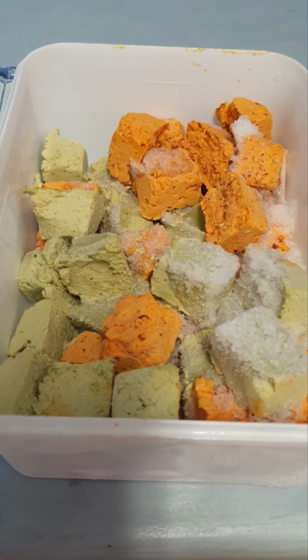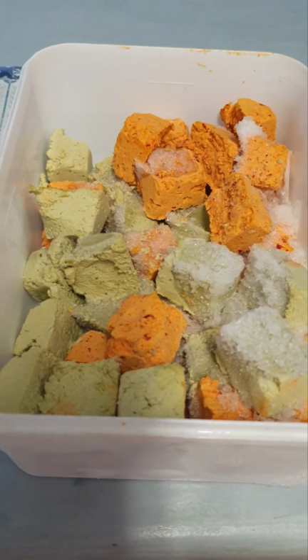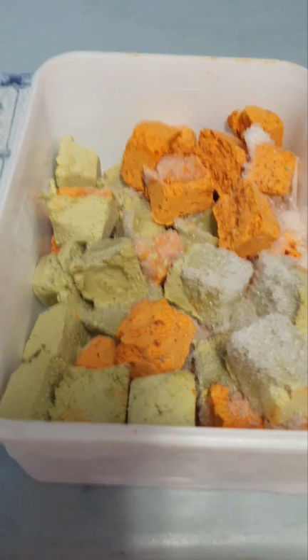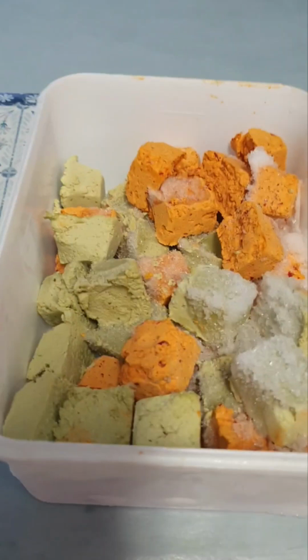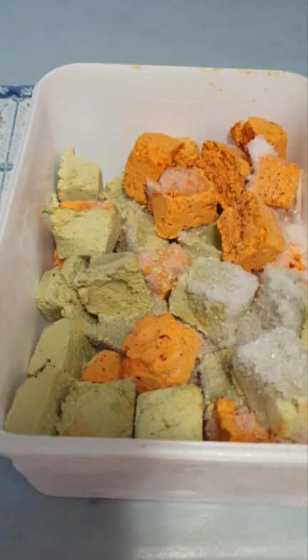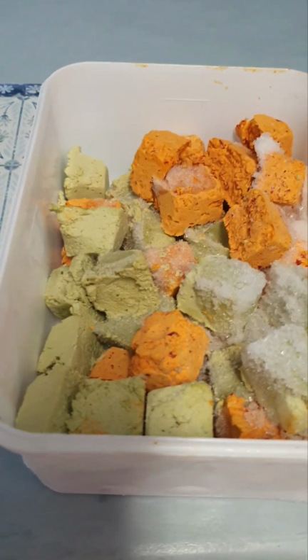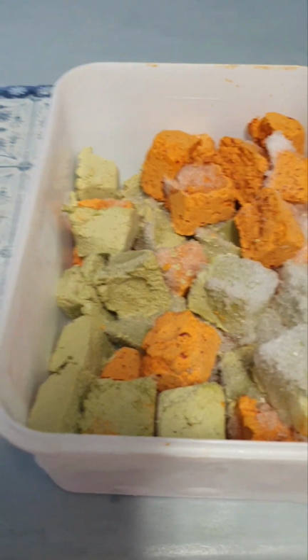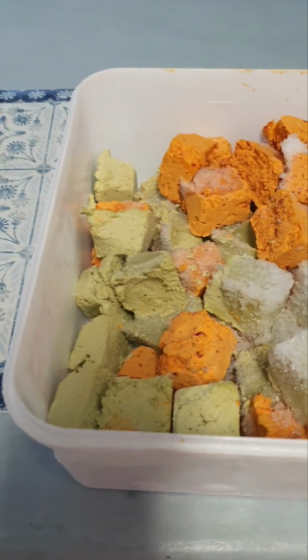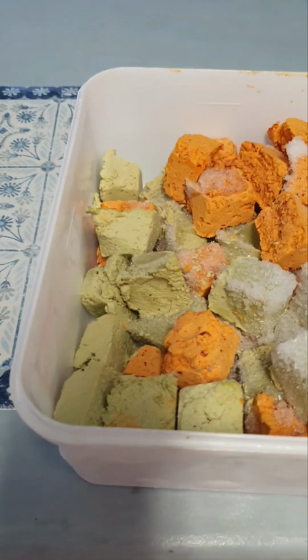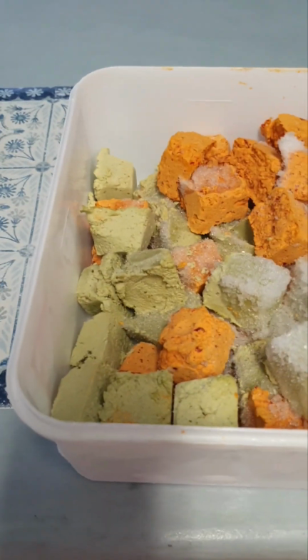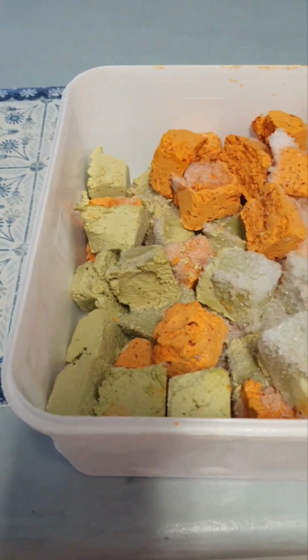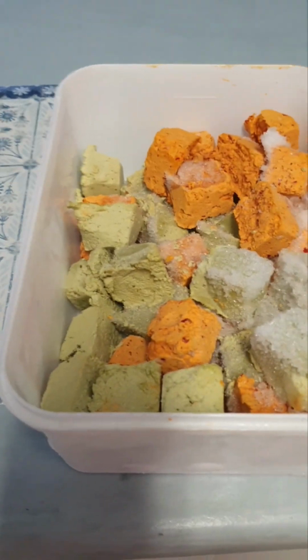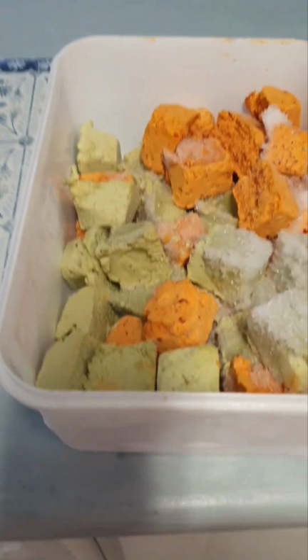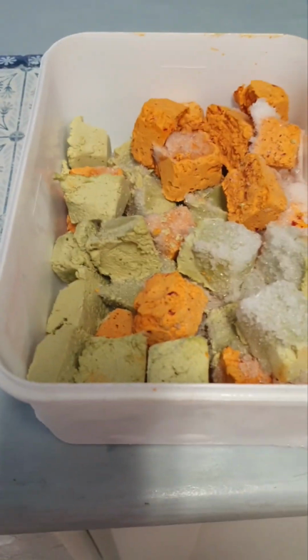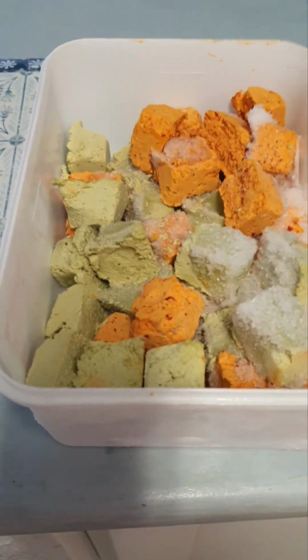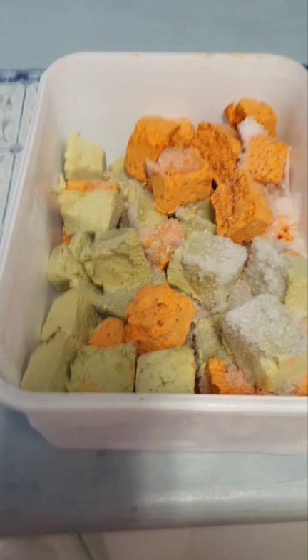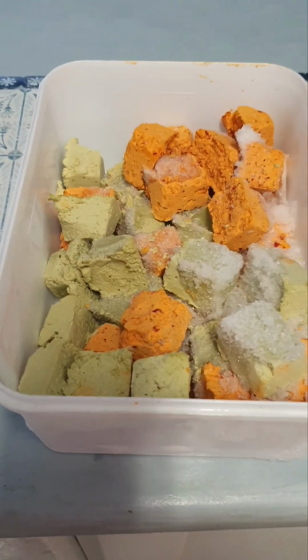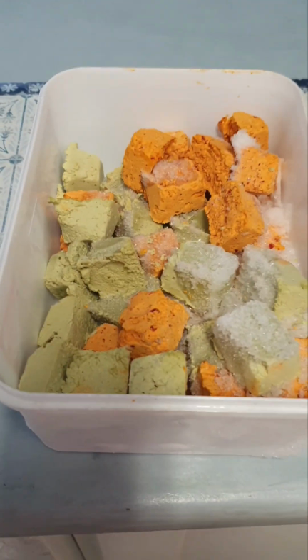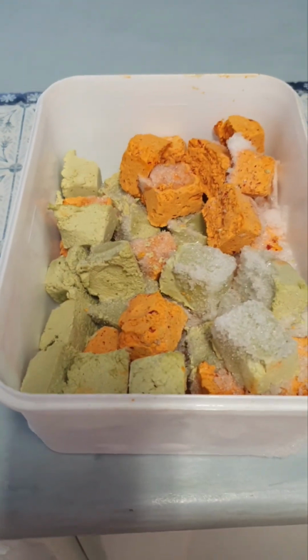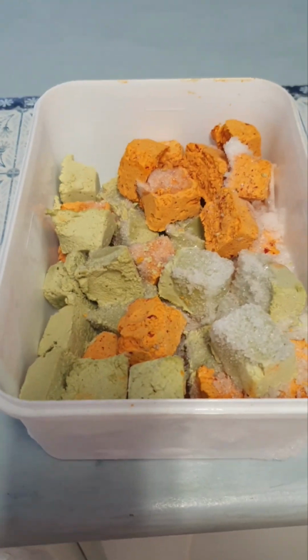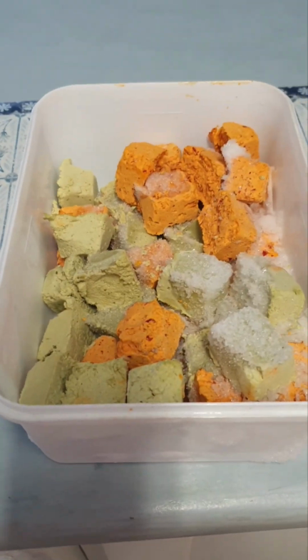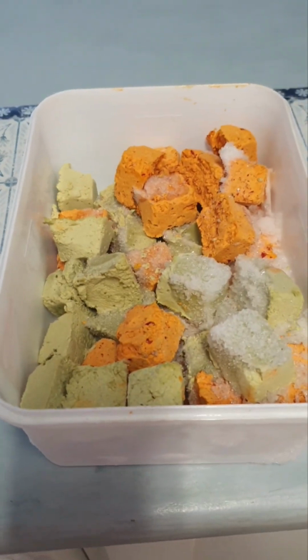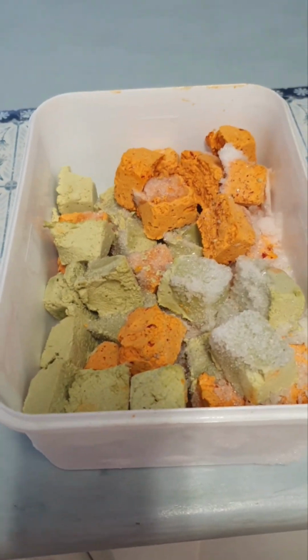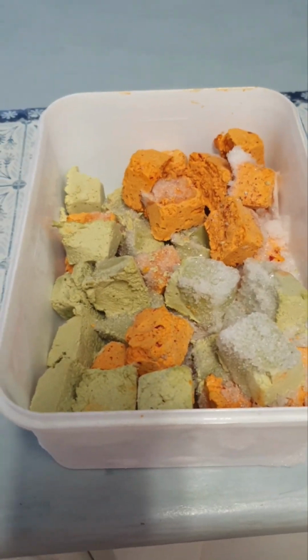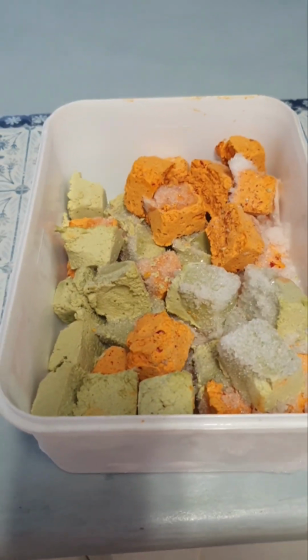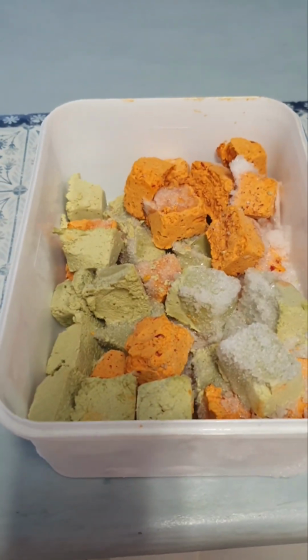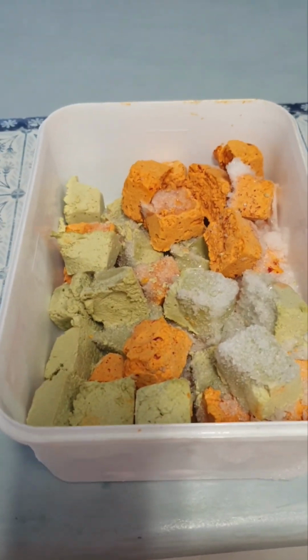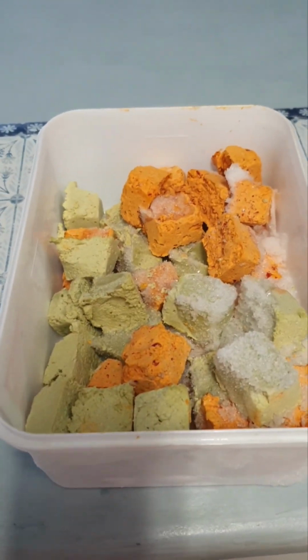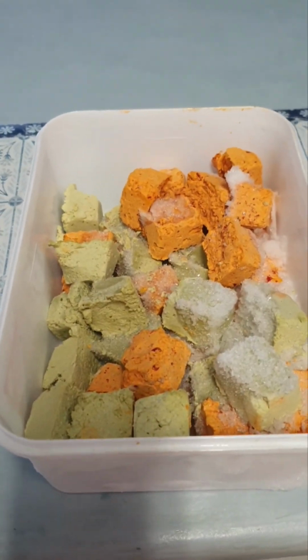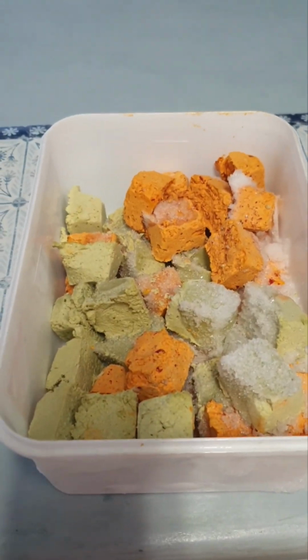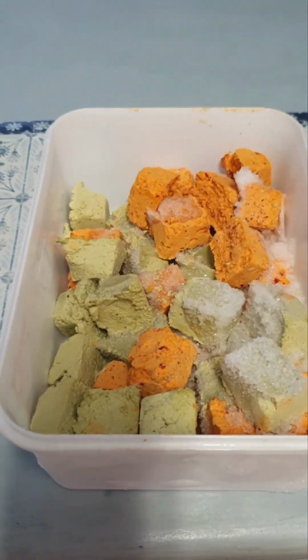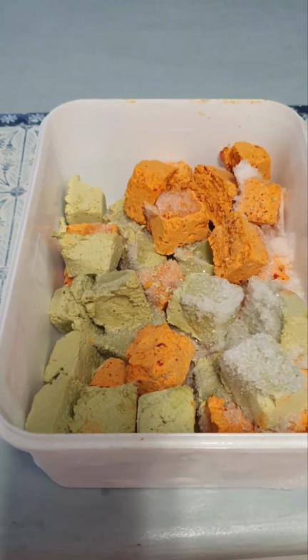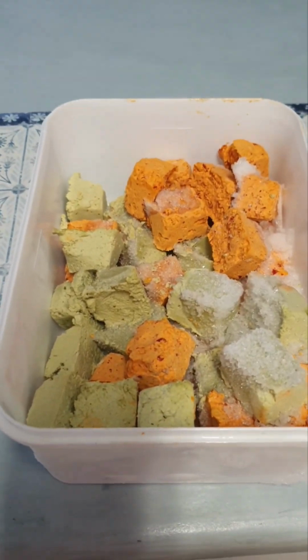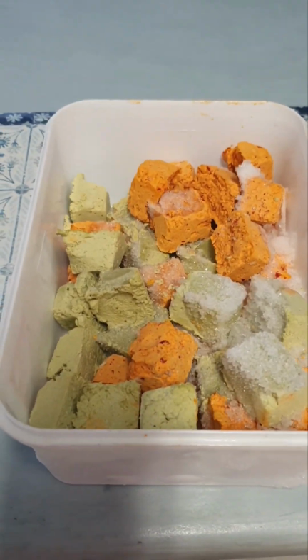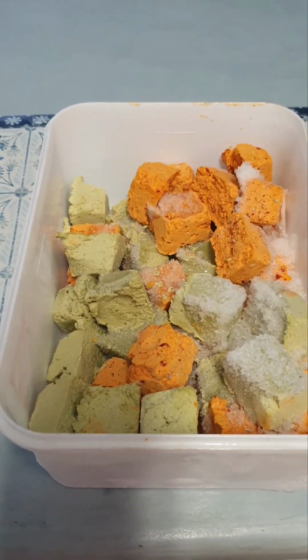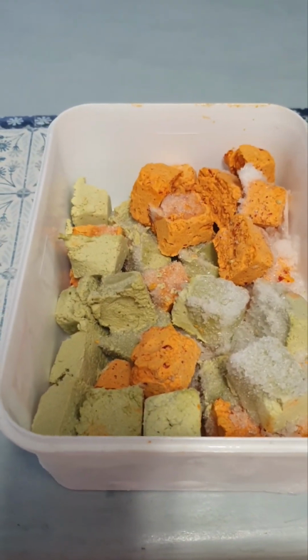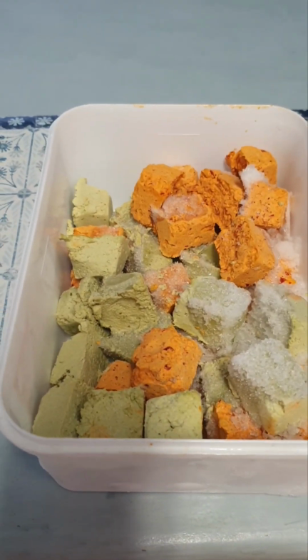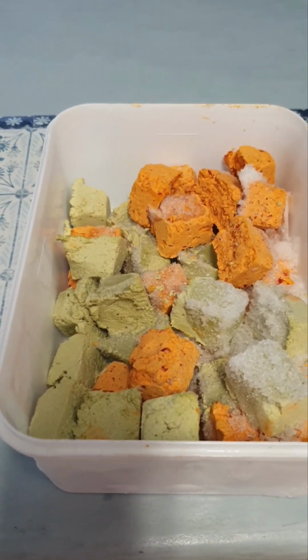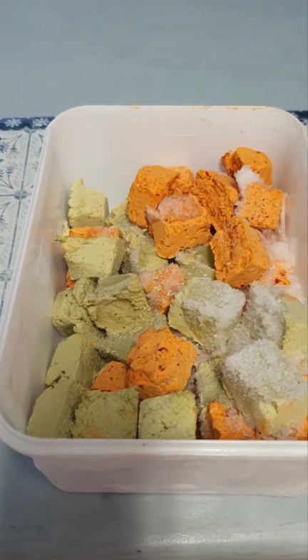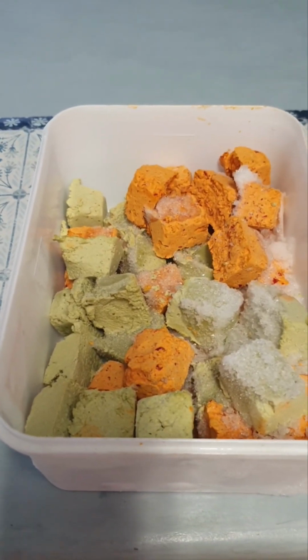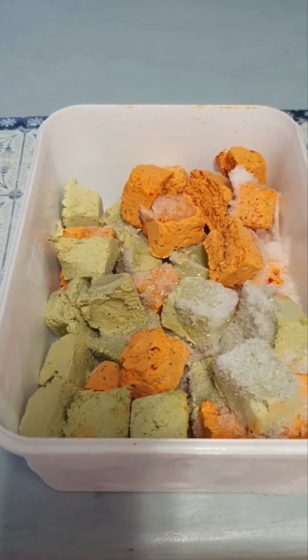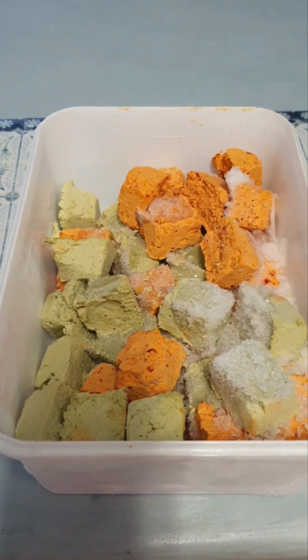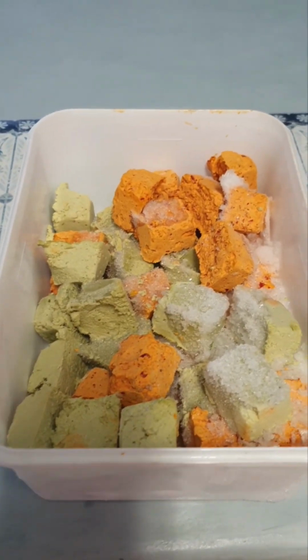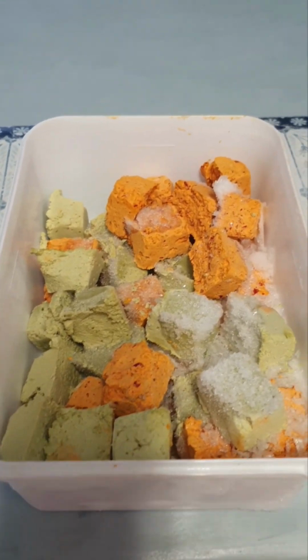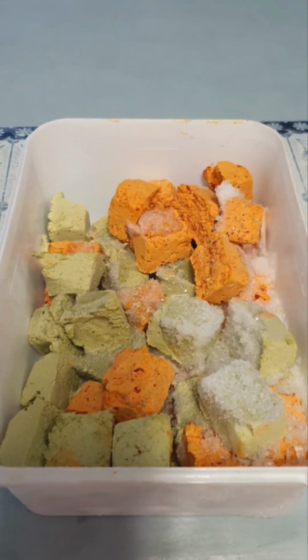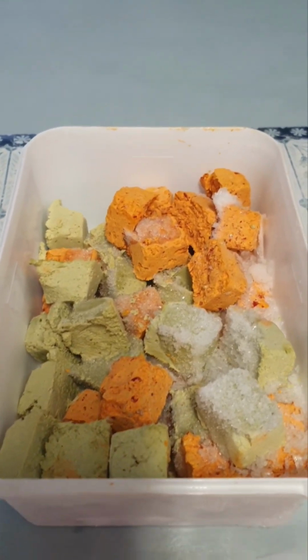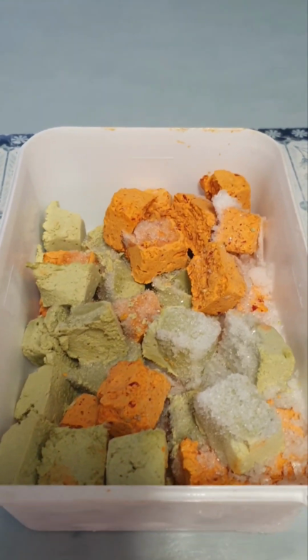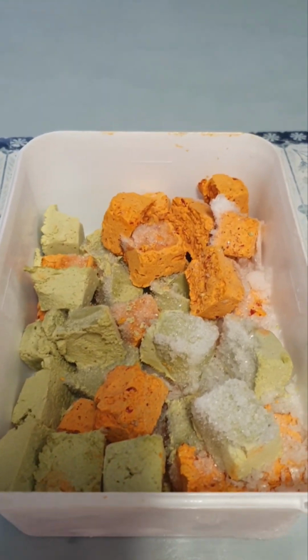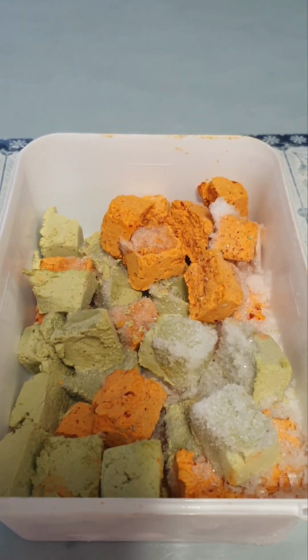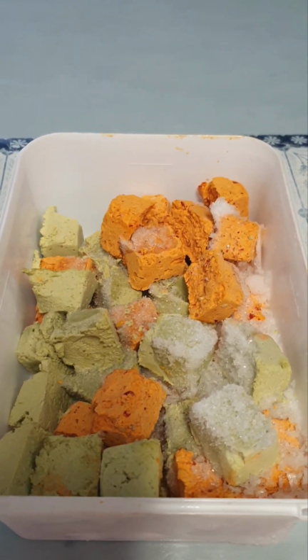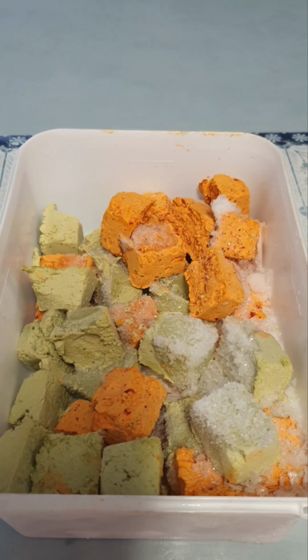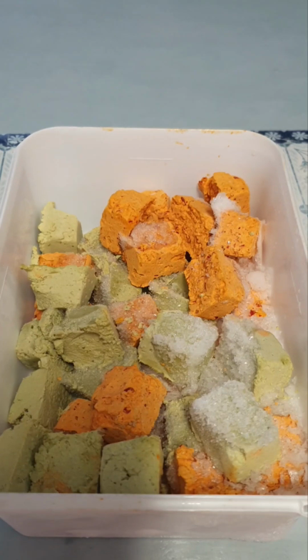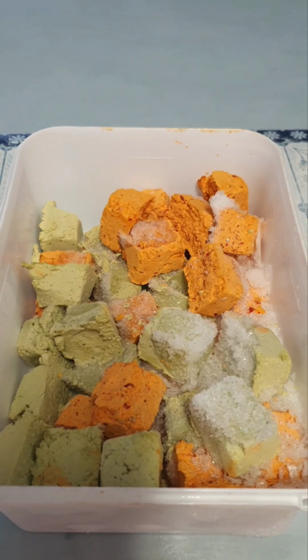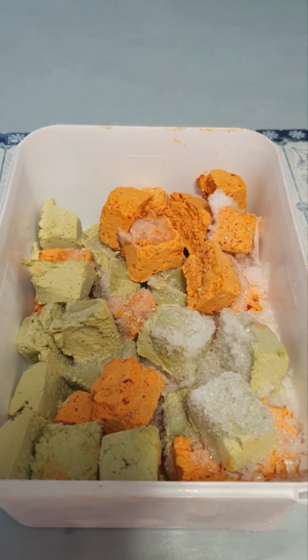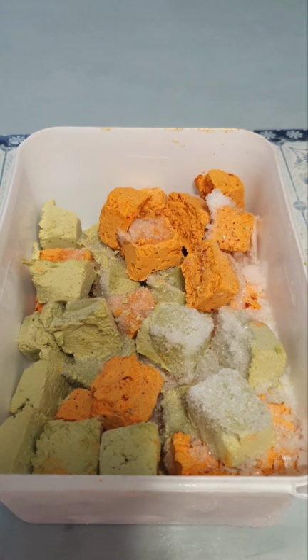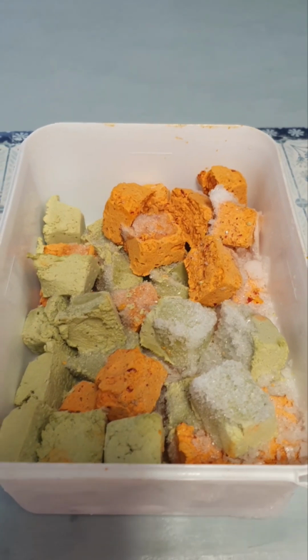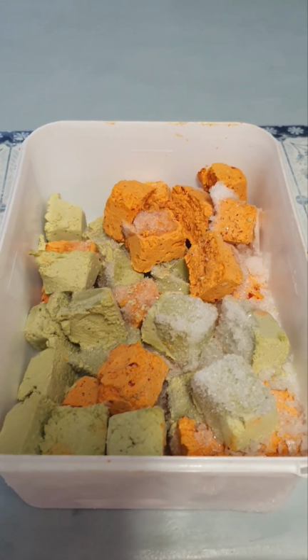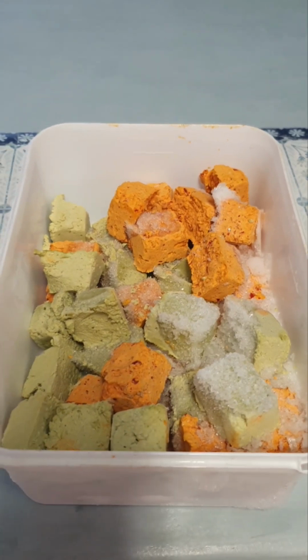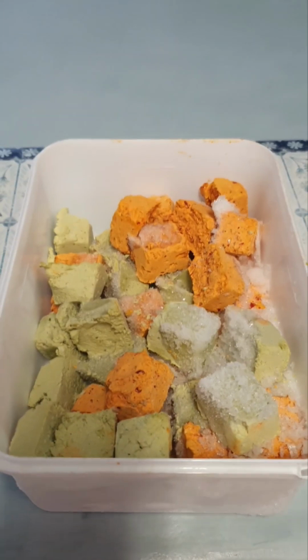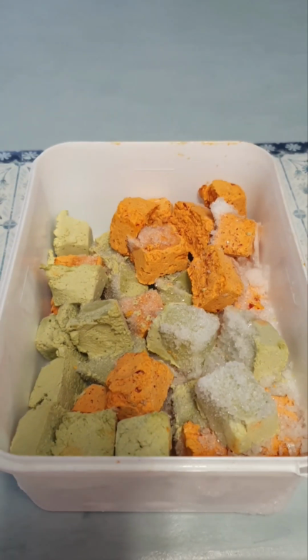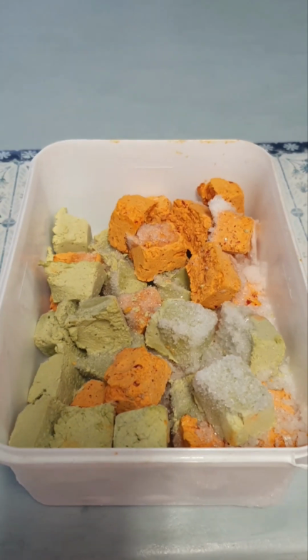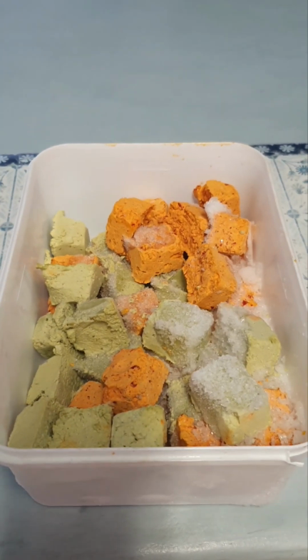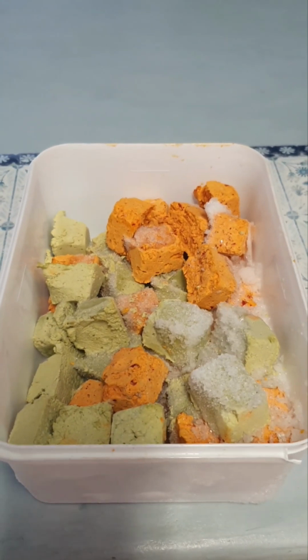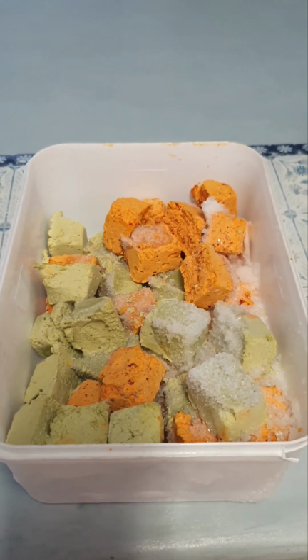Hi guys, so today I'm making chicken bacon in a creamy sauce with spaghetti.